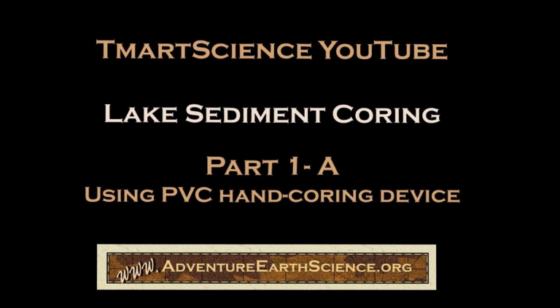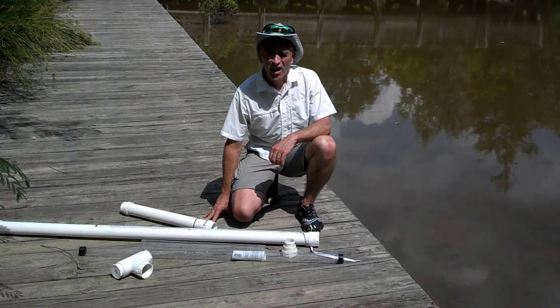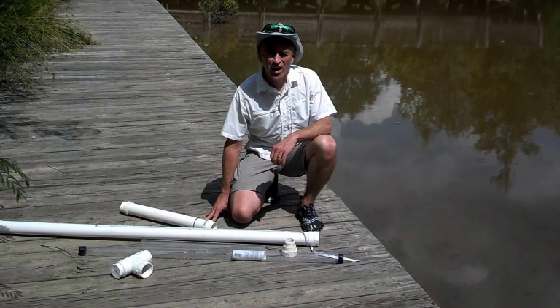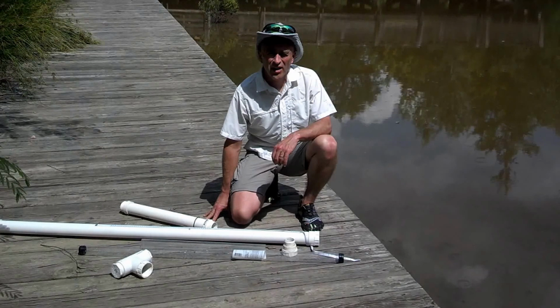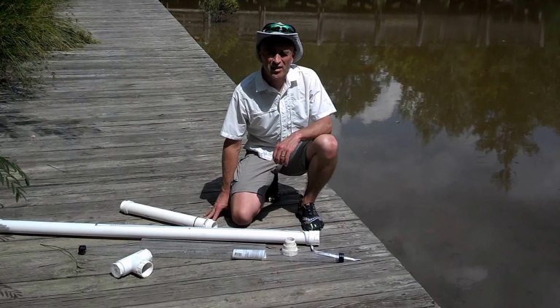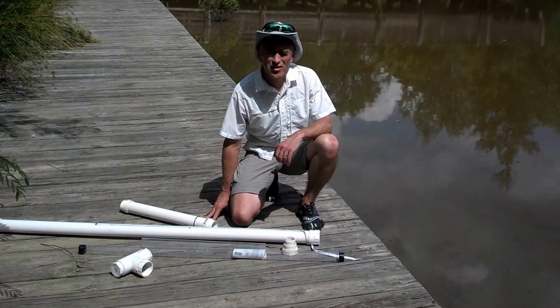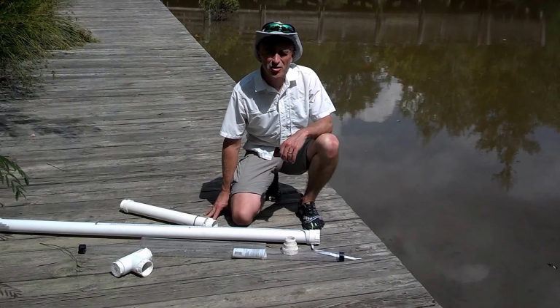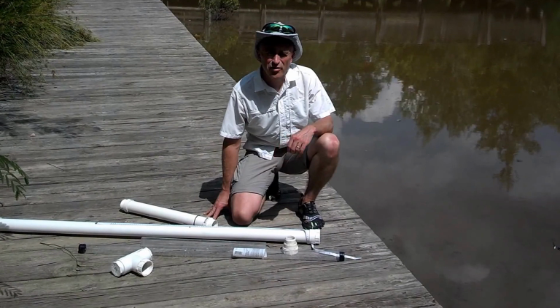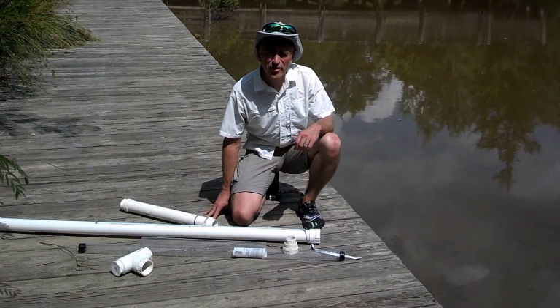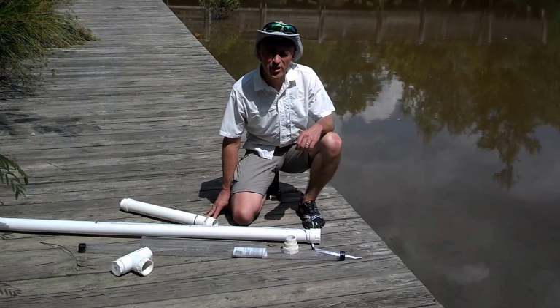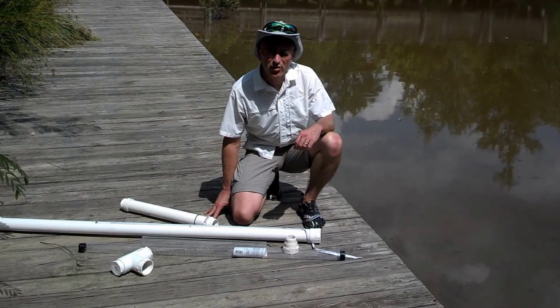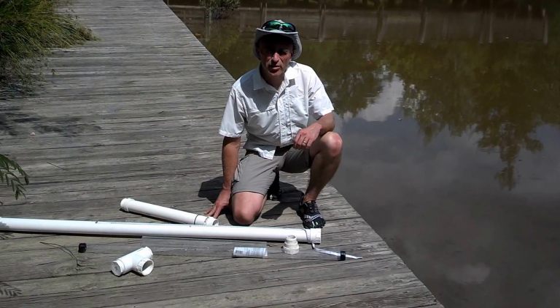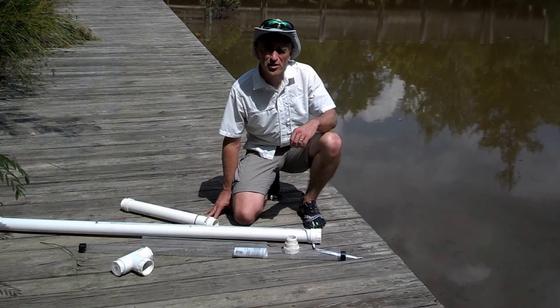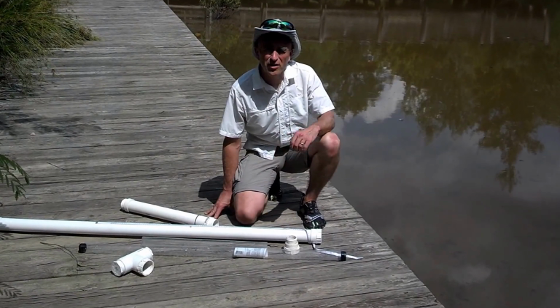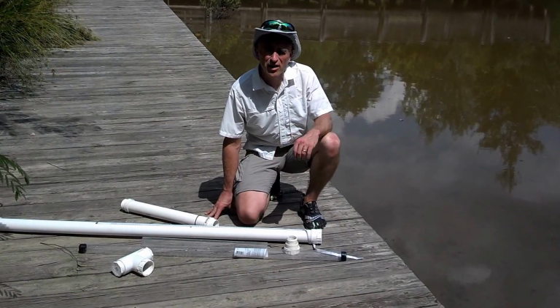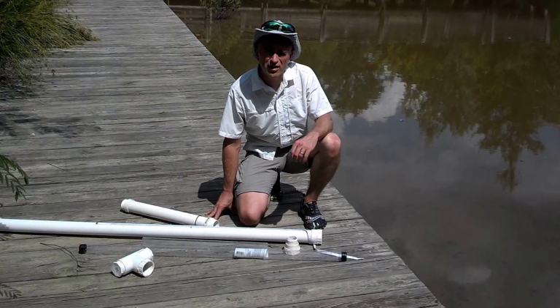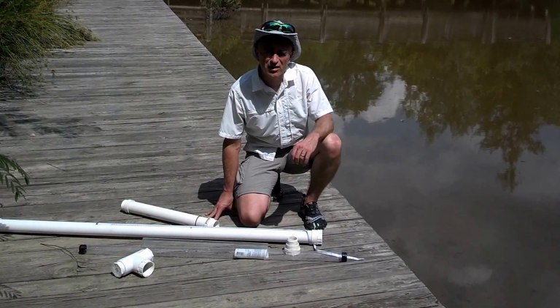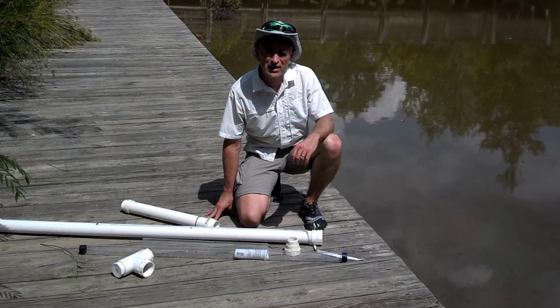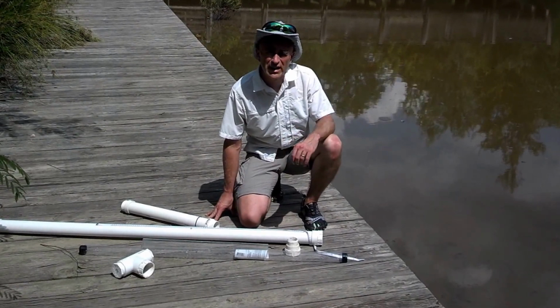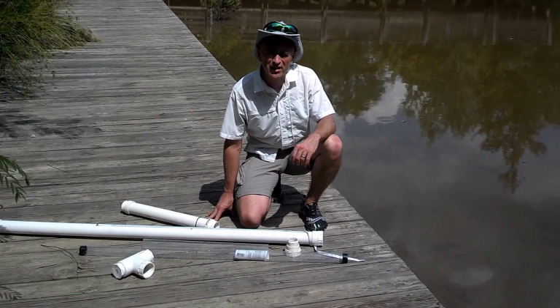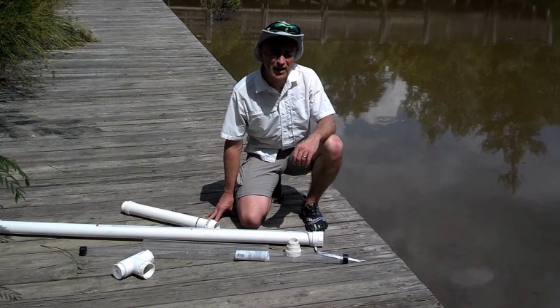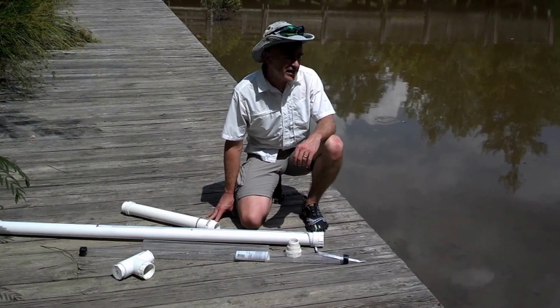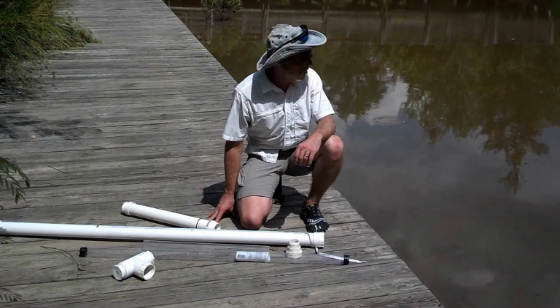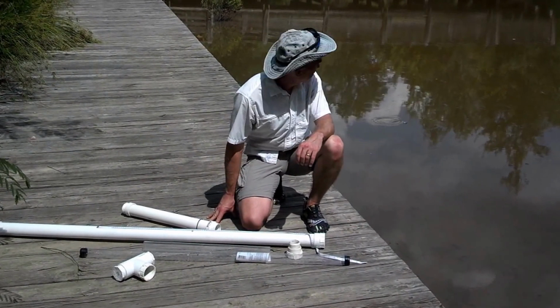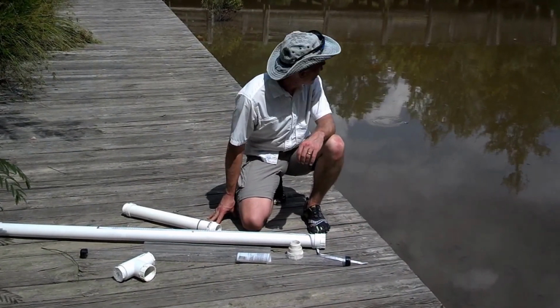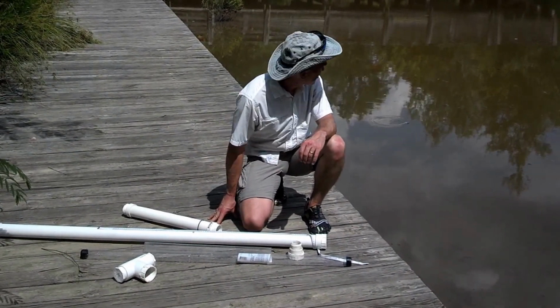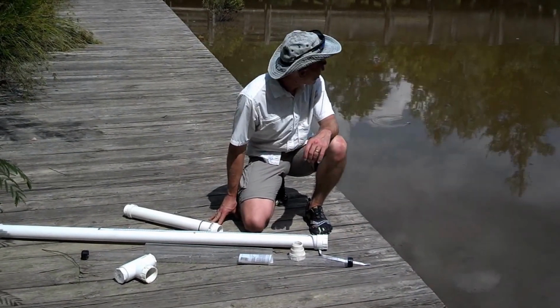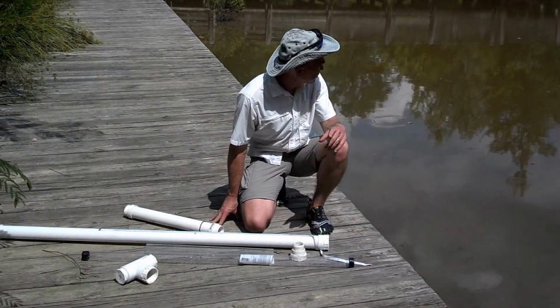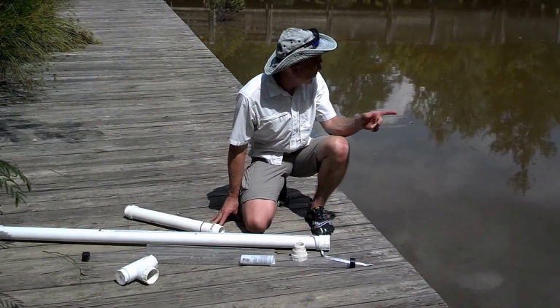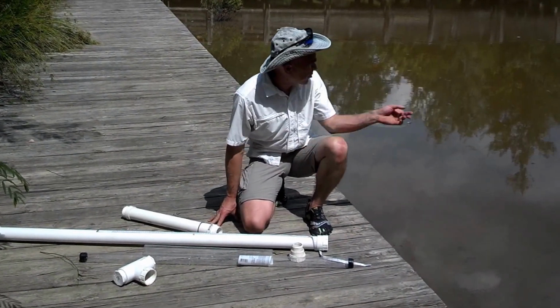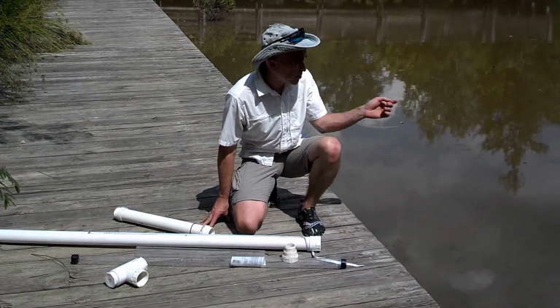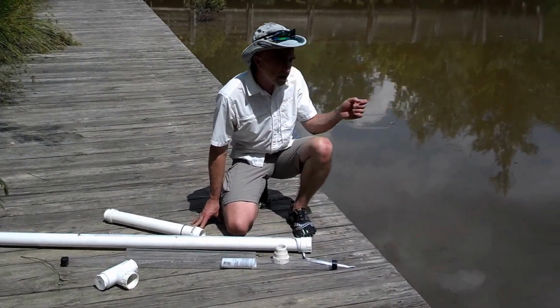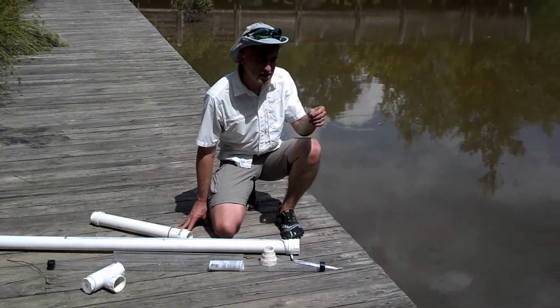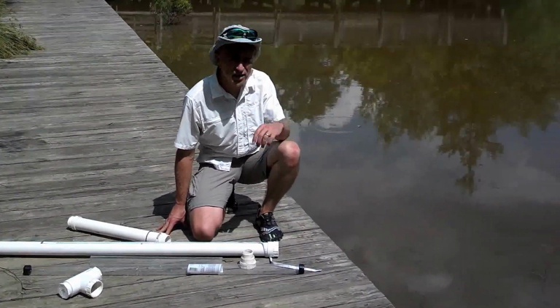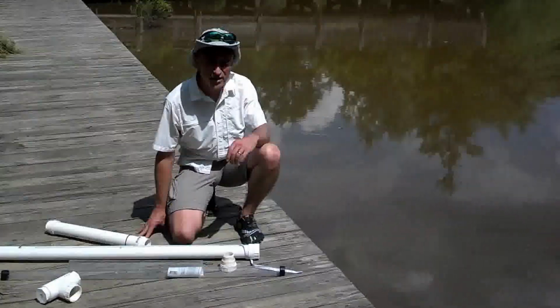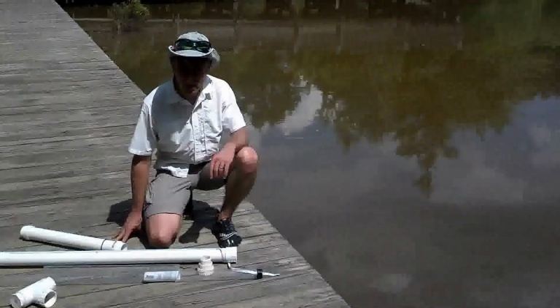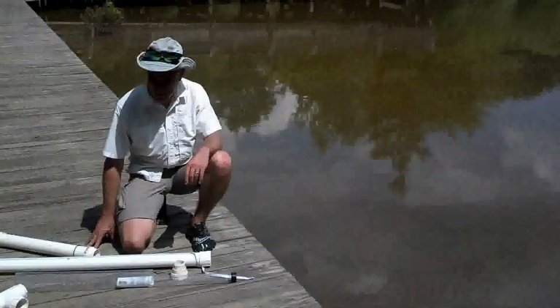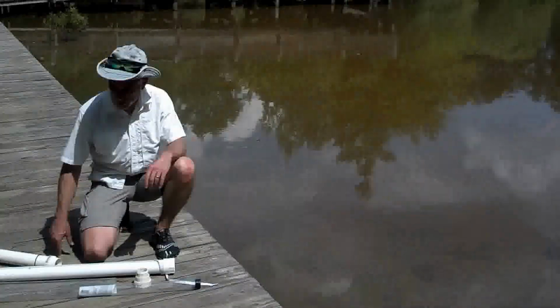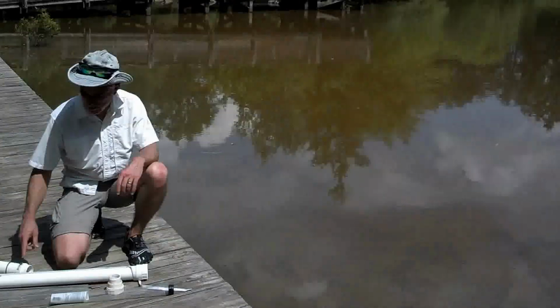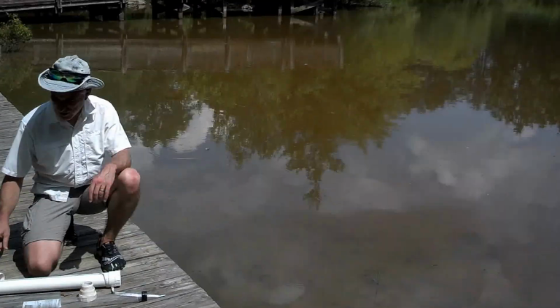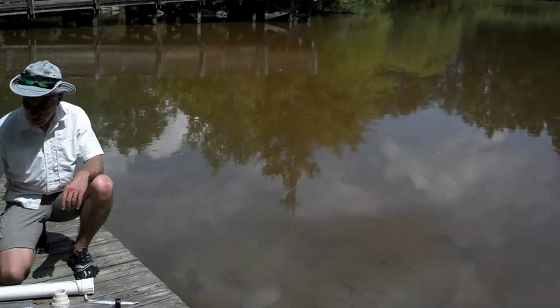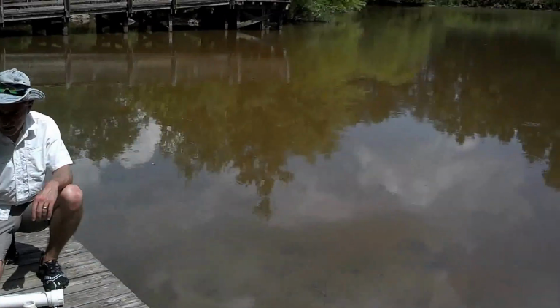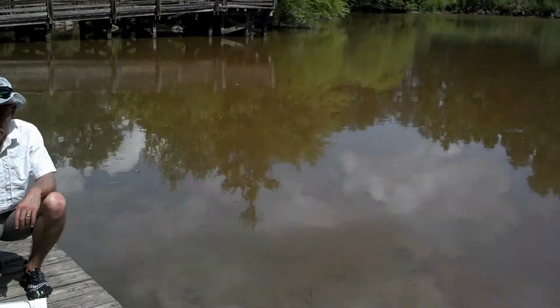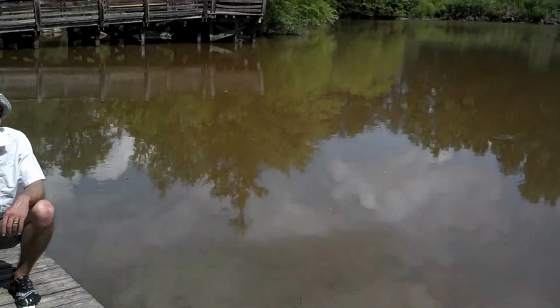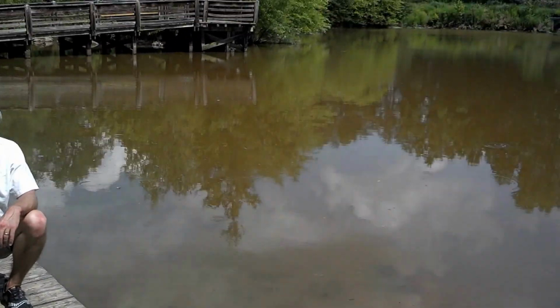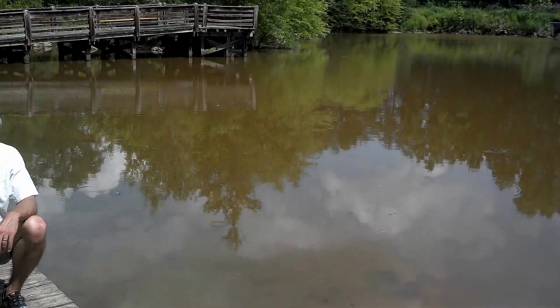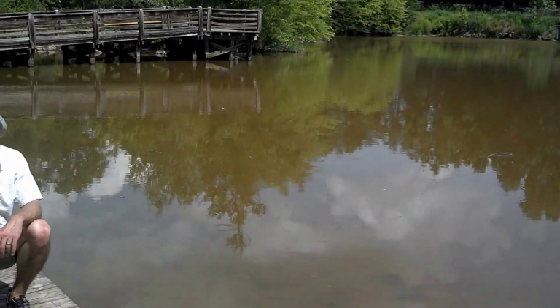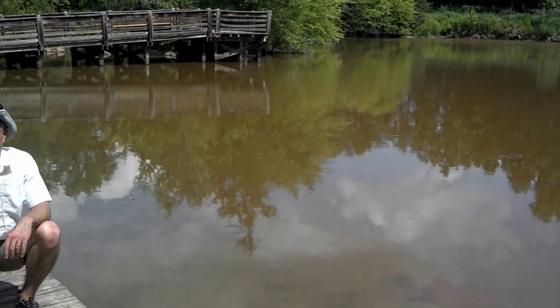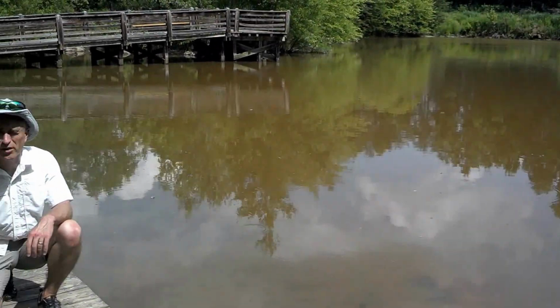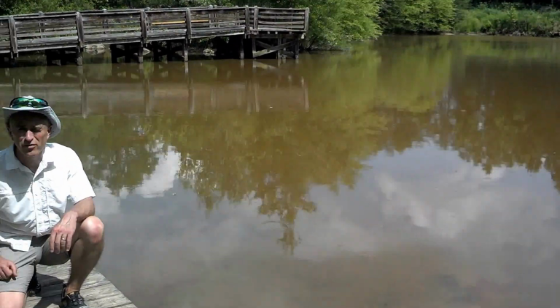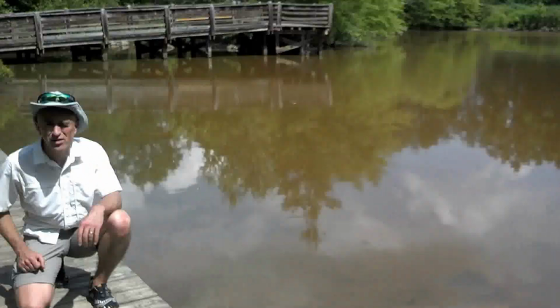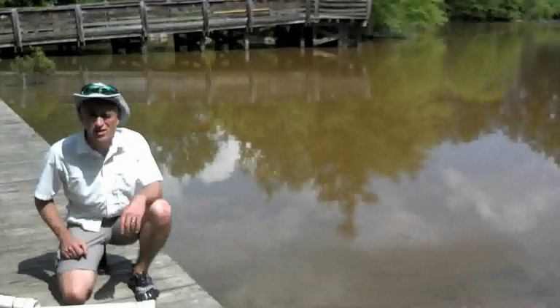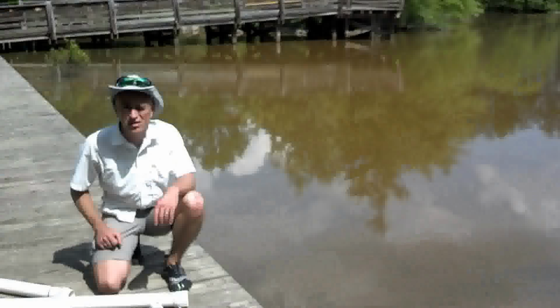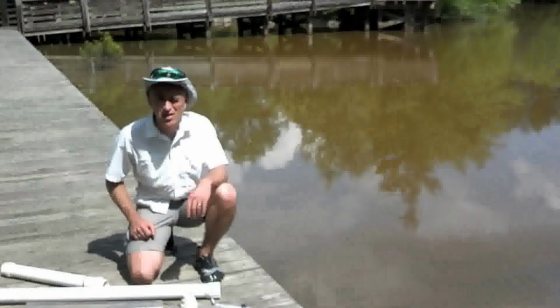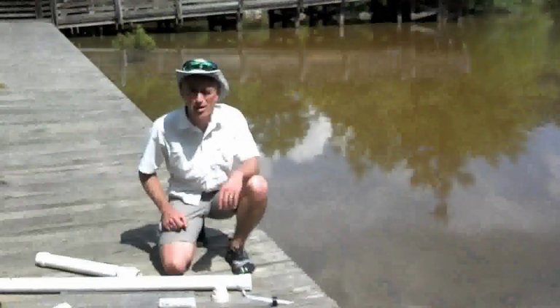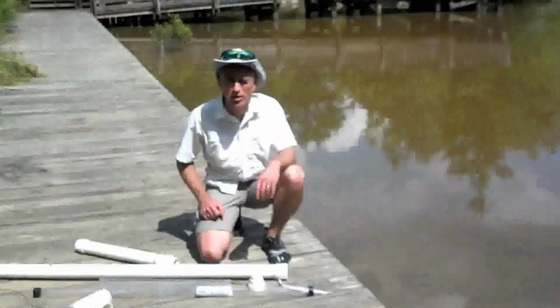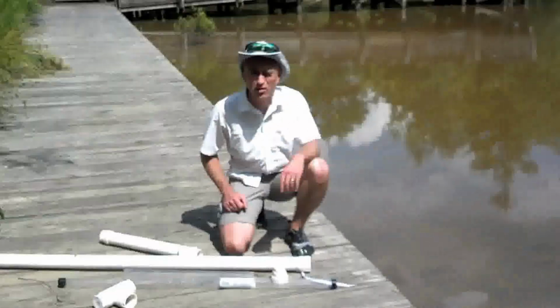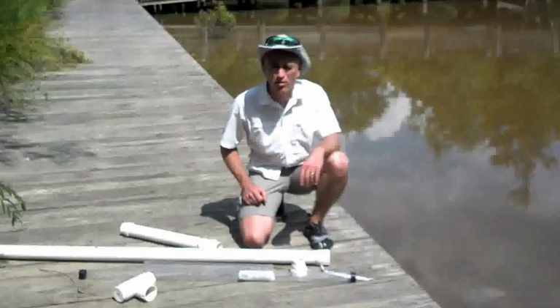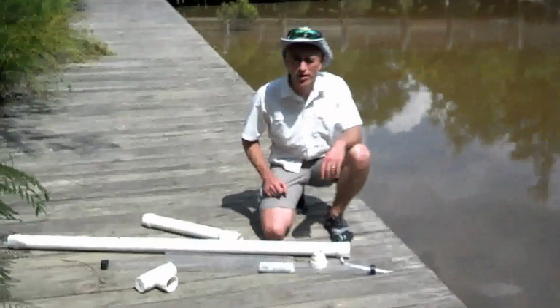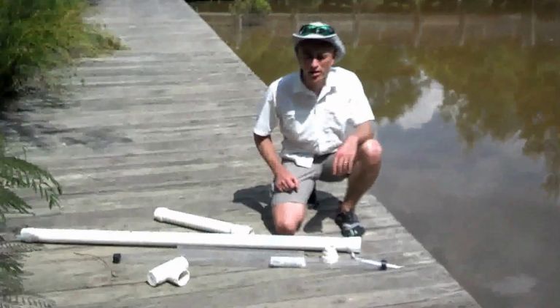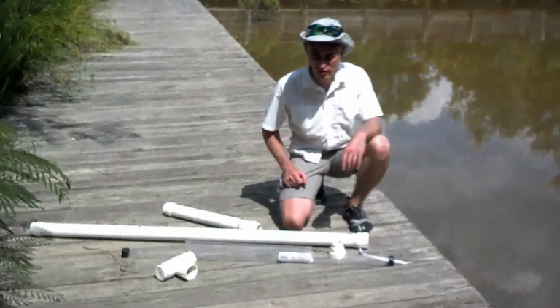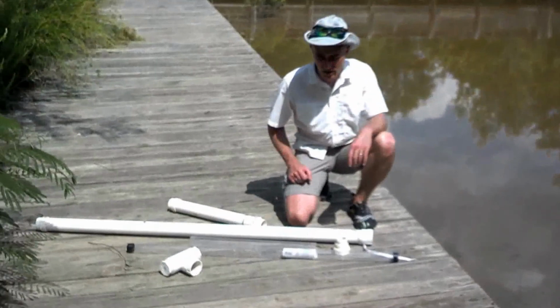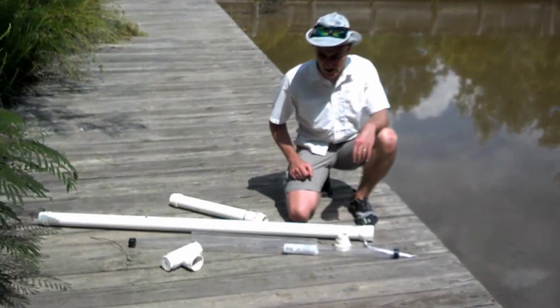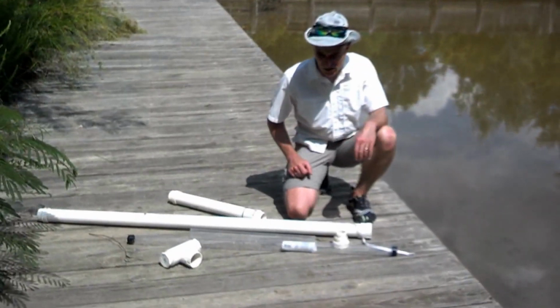Hi, in this short video I want to show you how to get lake sediment cores from a pond like this with a very inexpensive PVC sediment coring device.